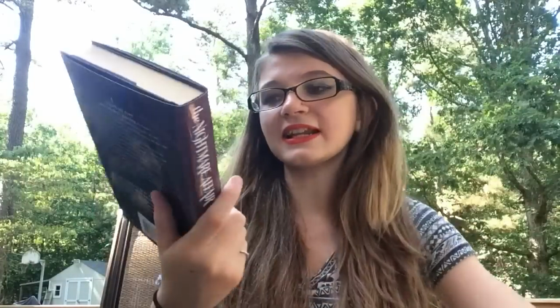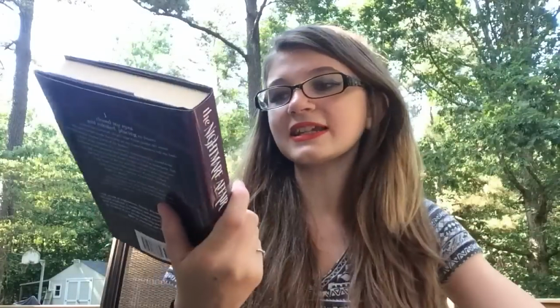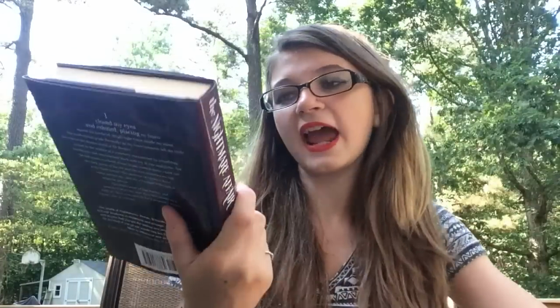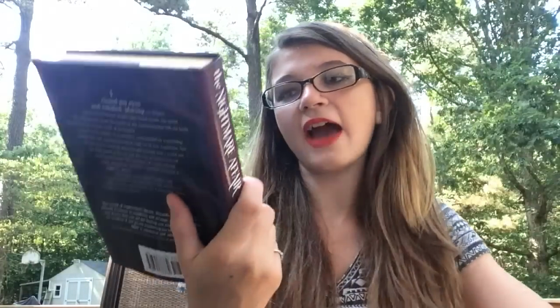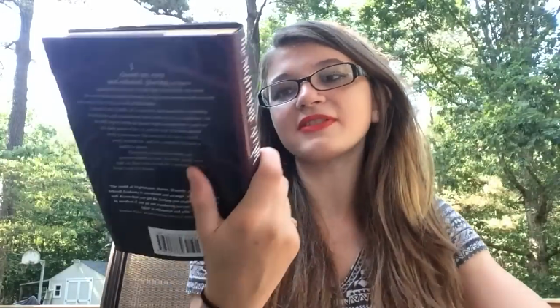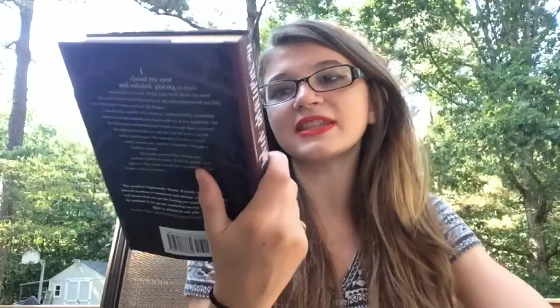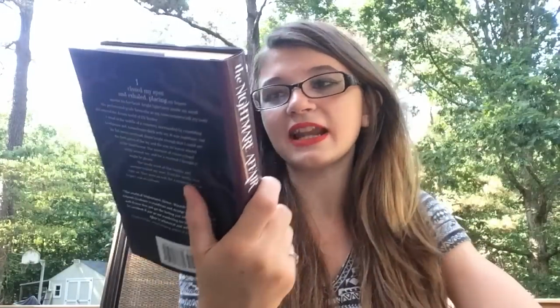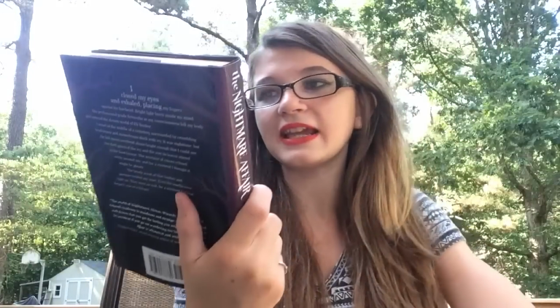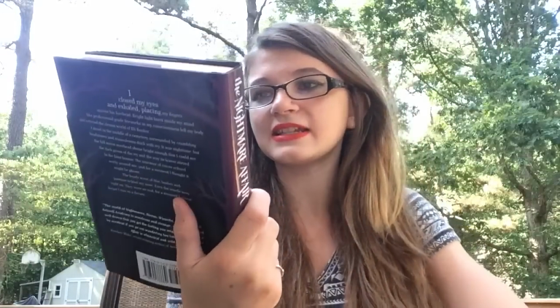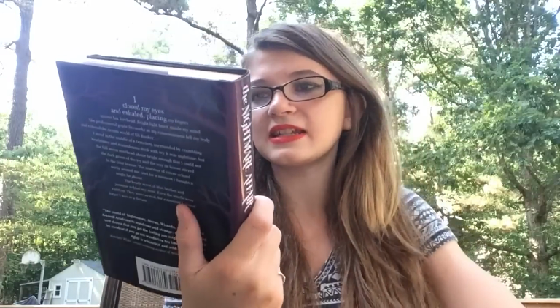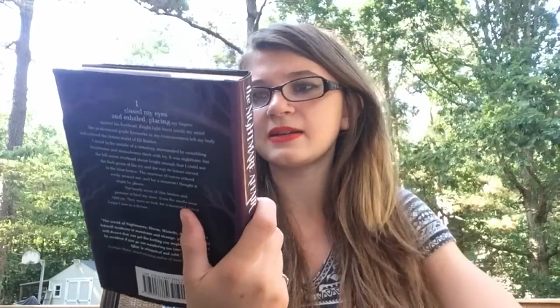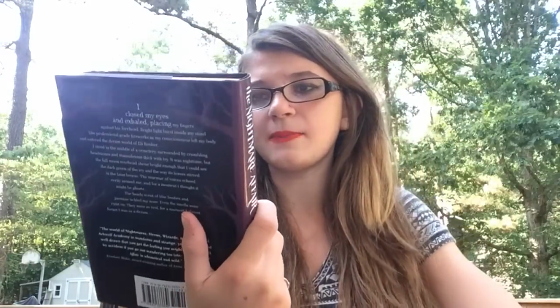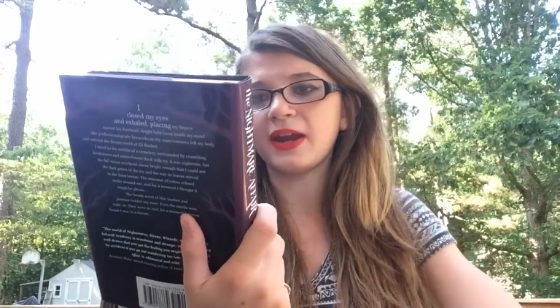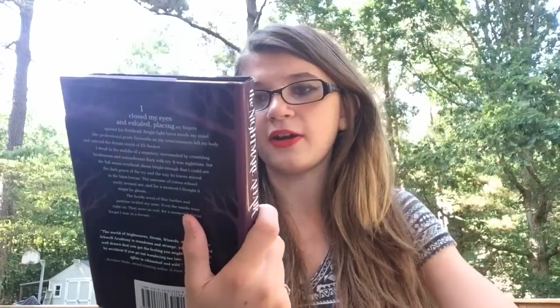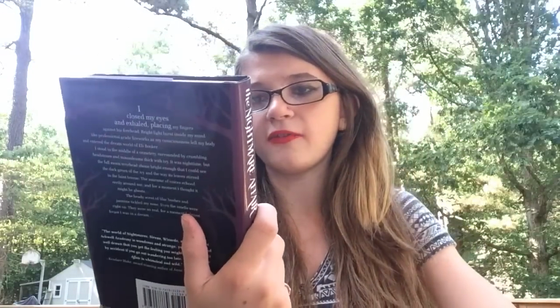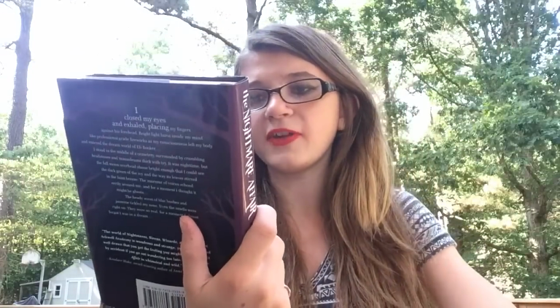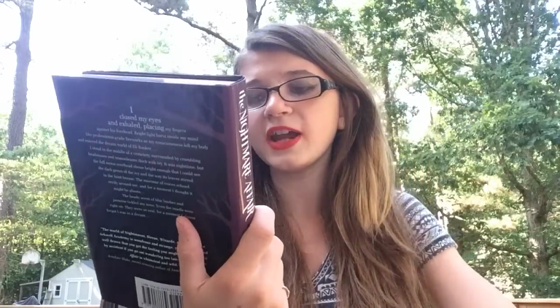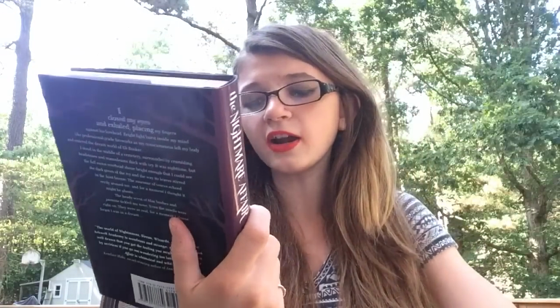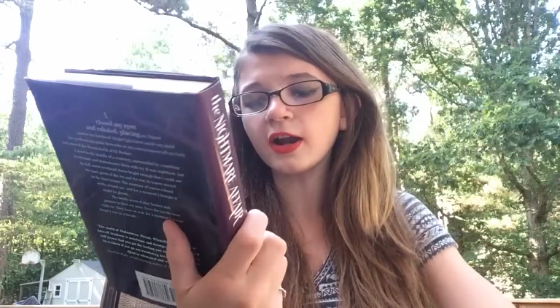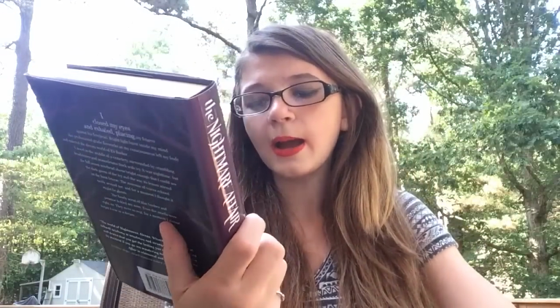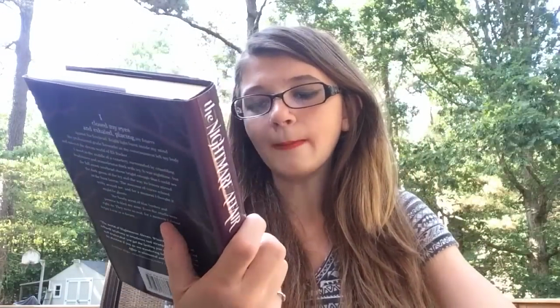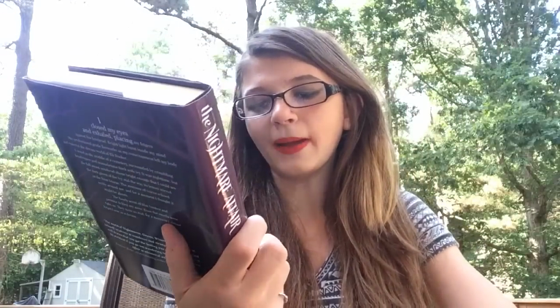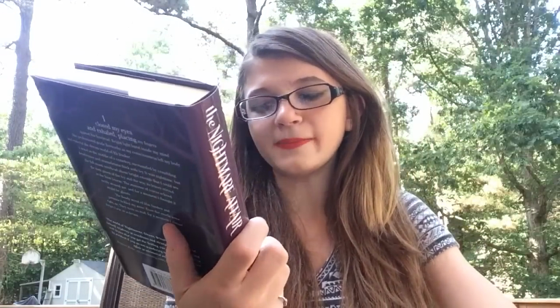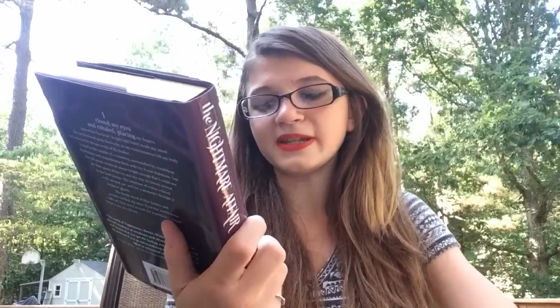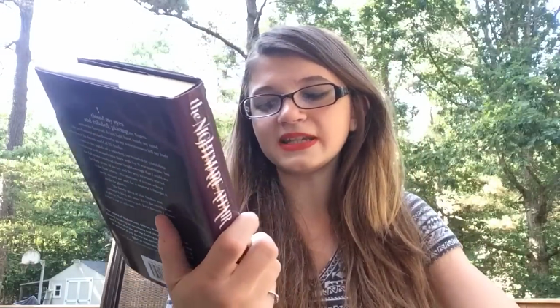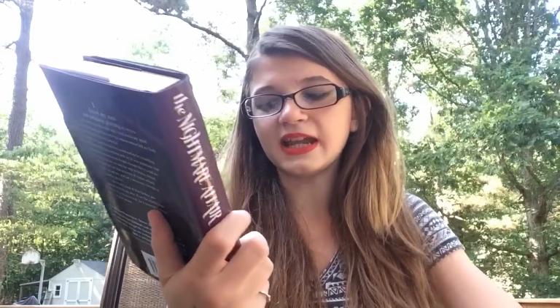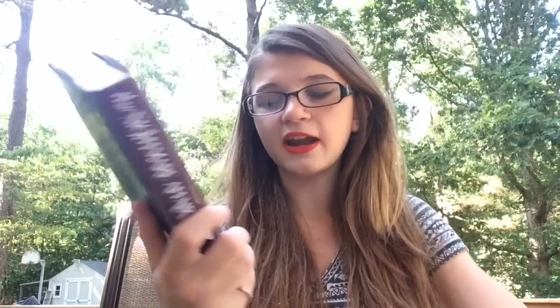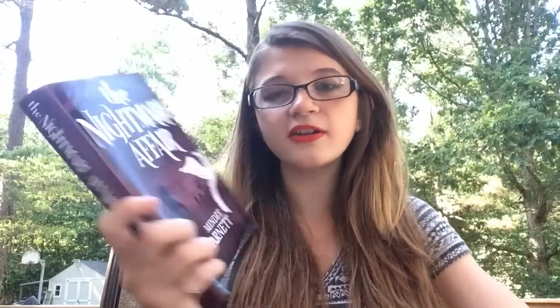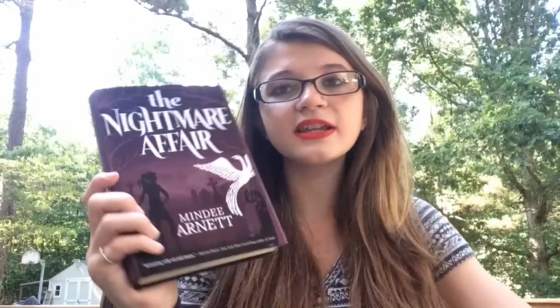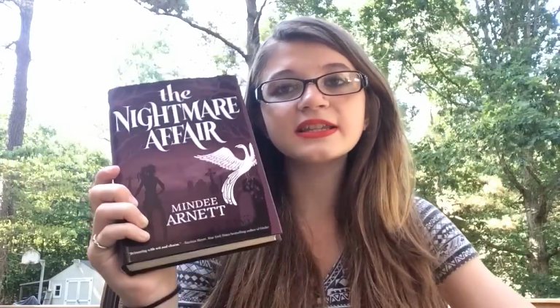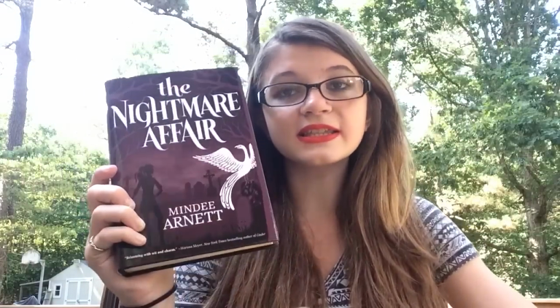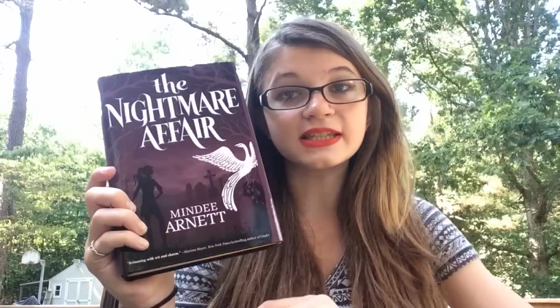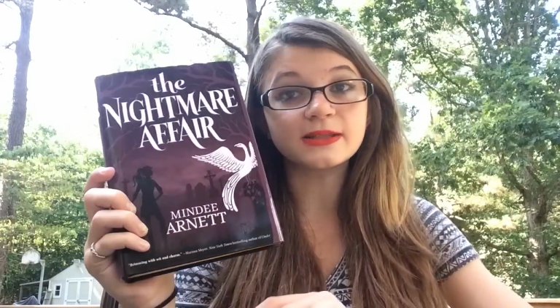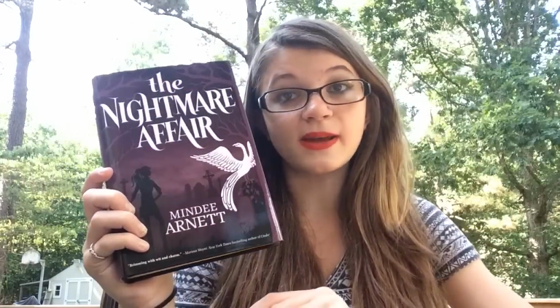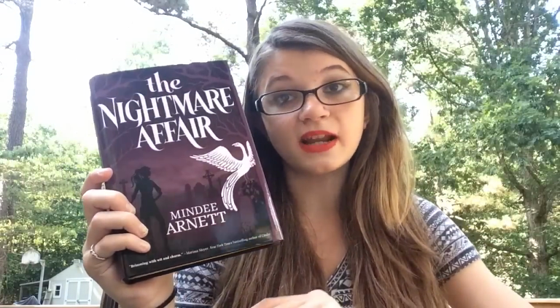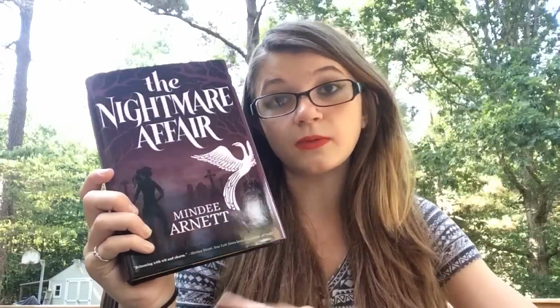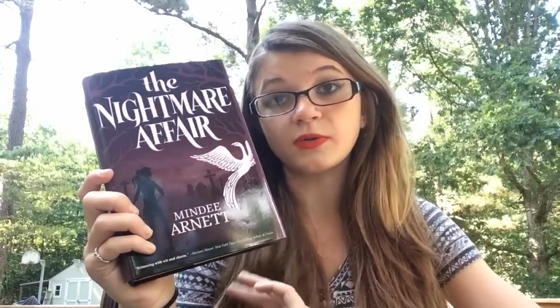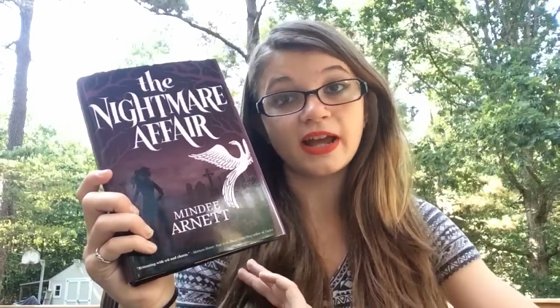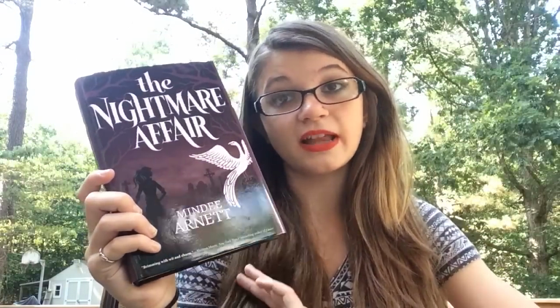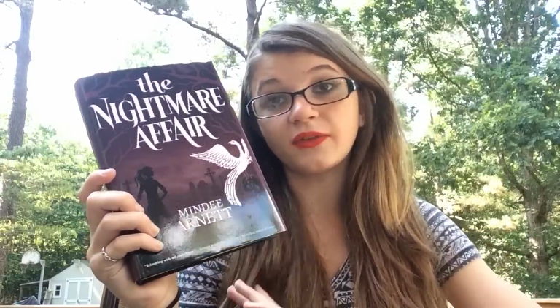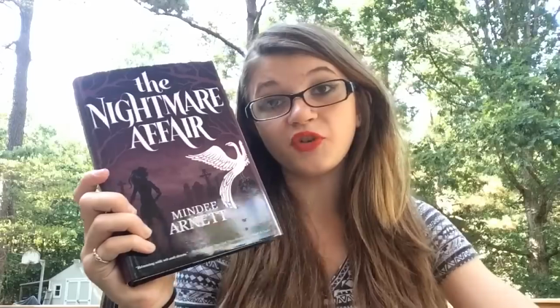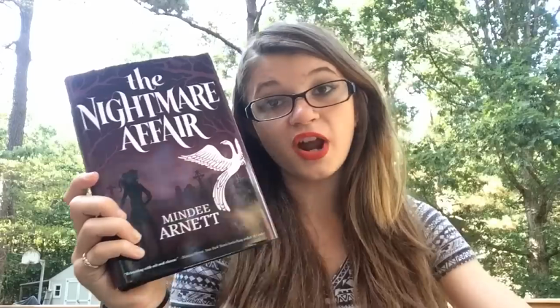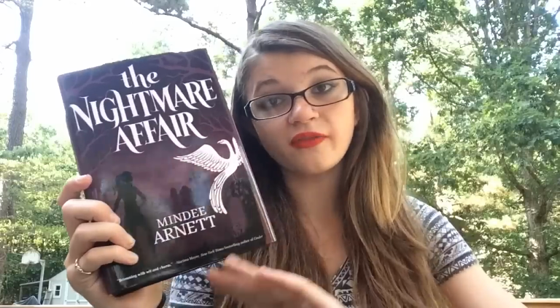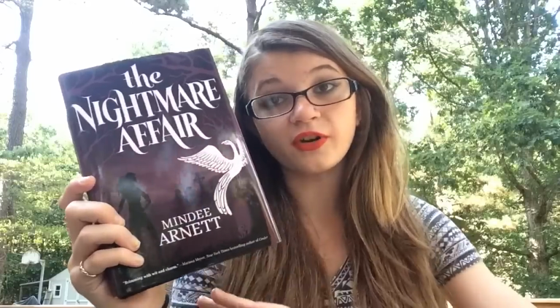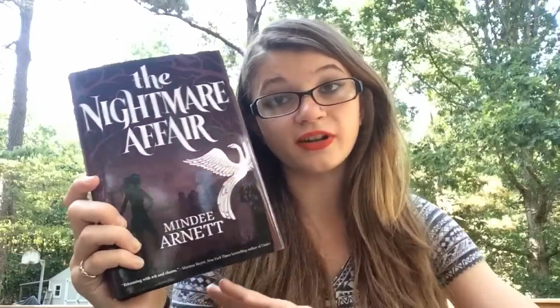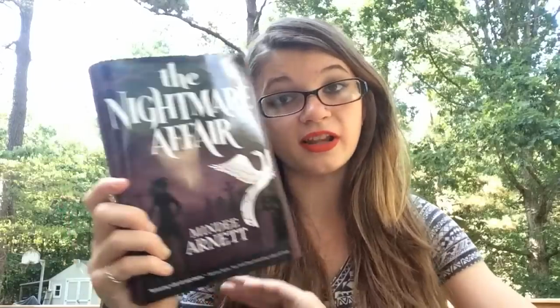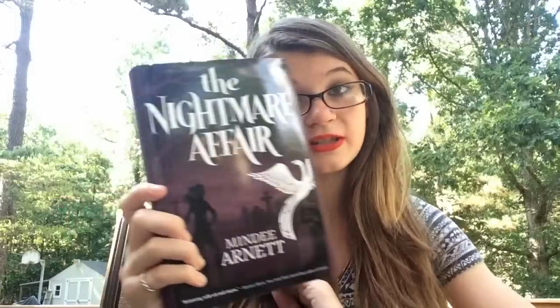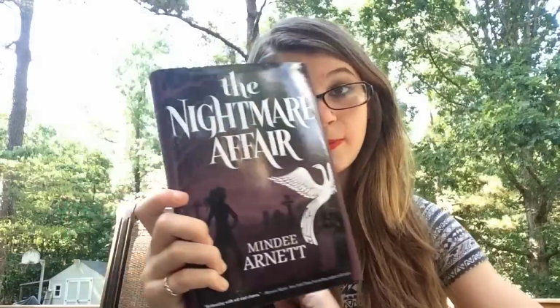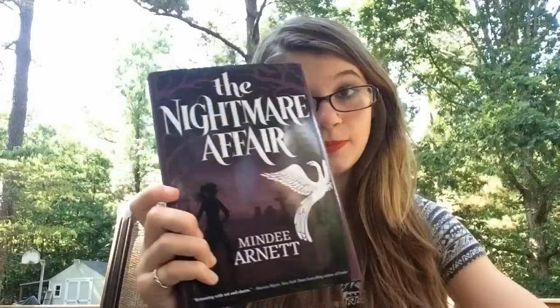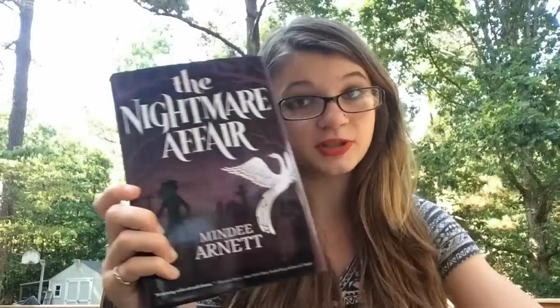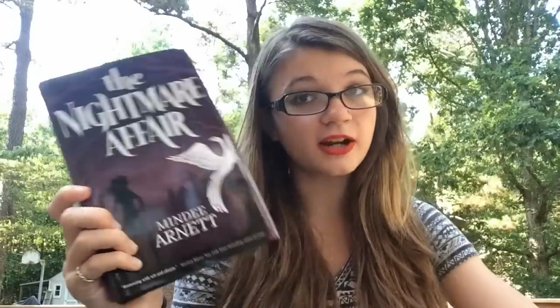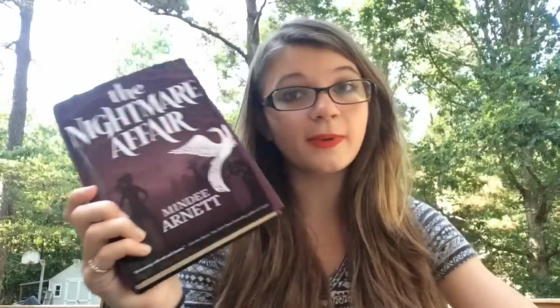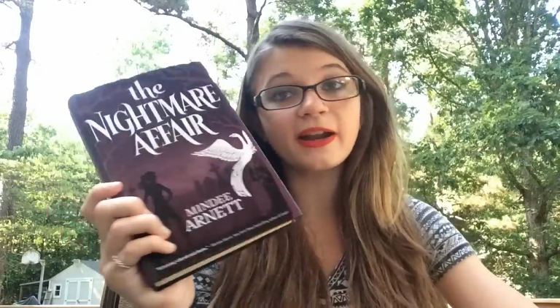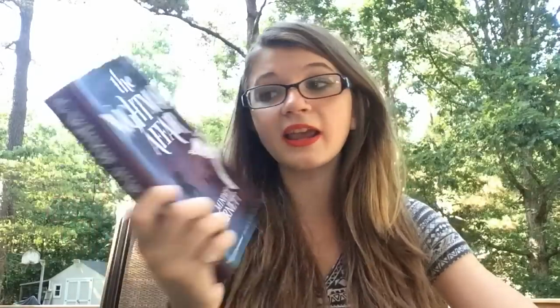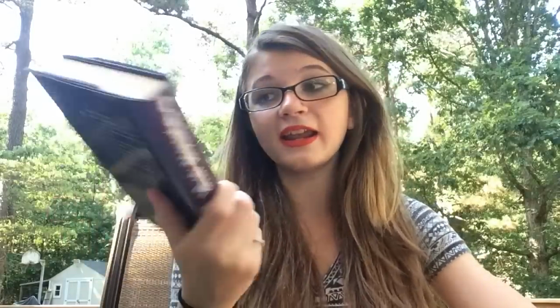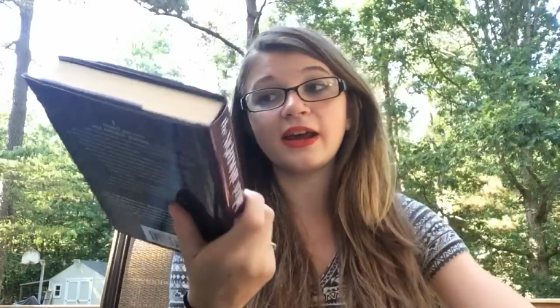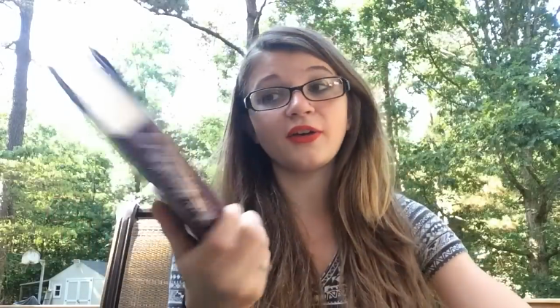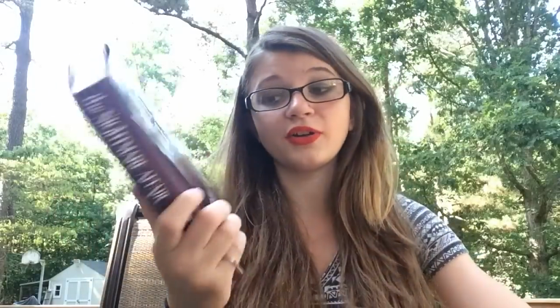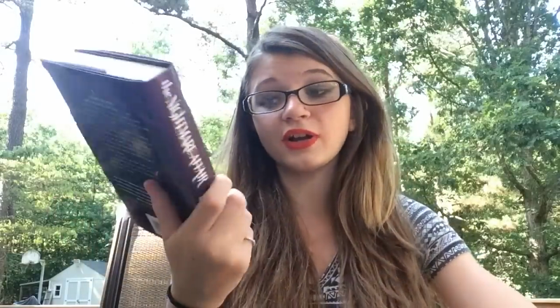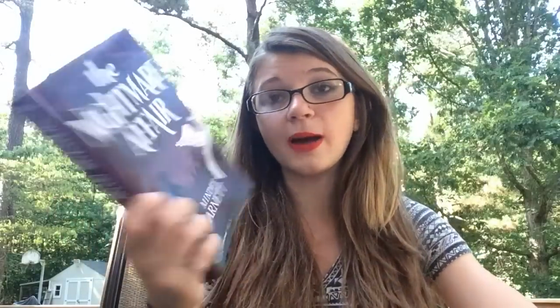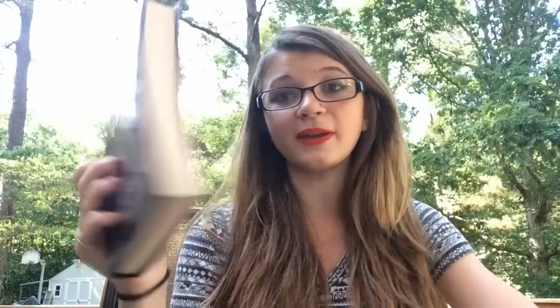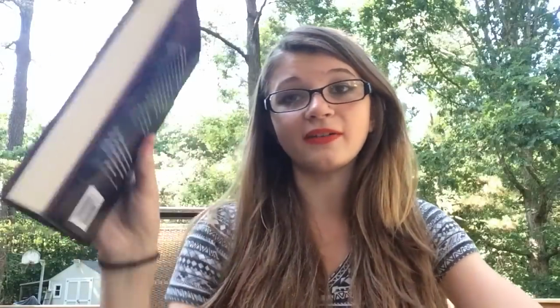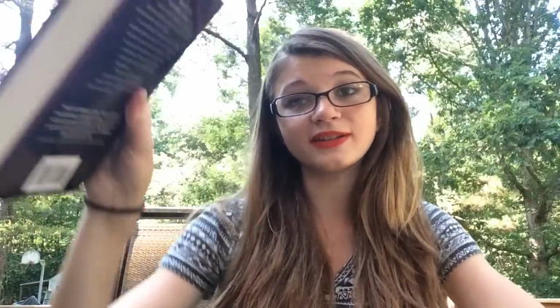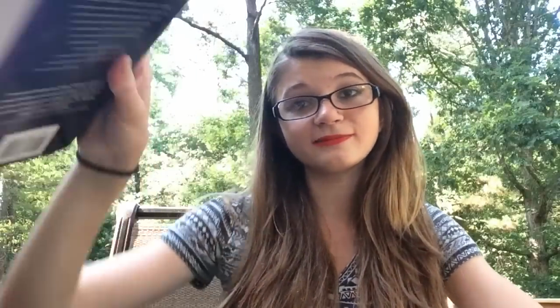Next is The Nightmare Affair by Mindy McGinnis. This has been on Book Outlet forever and lots of people talk about it. Now I own a copy.